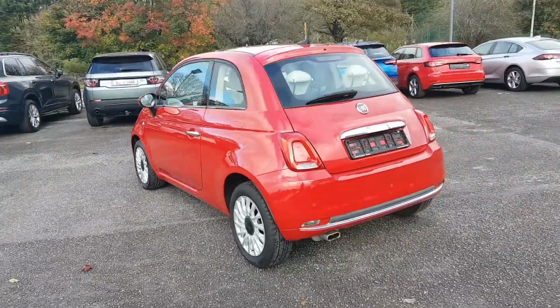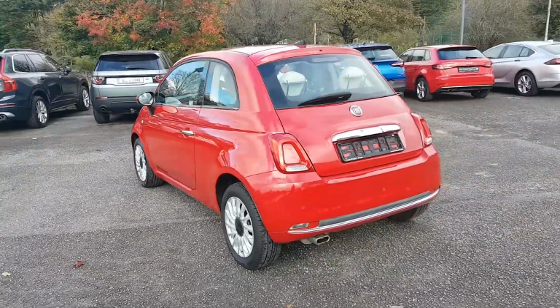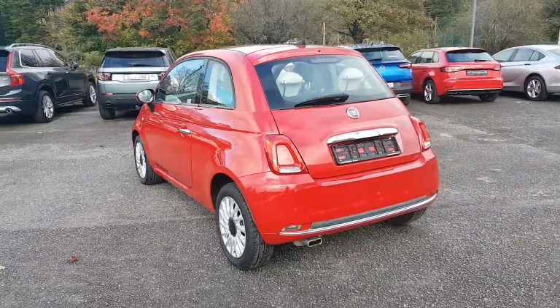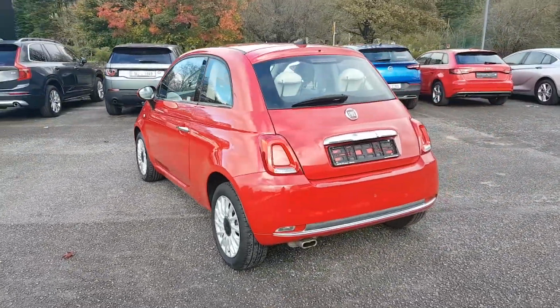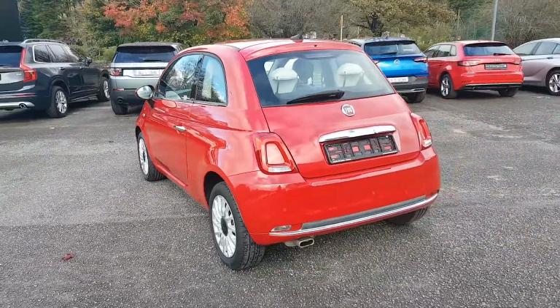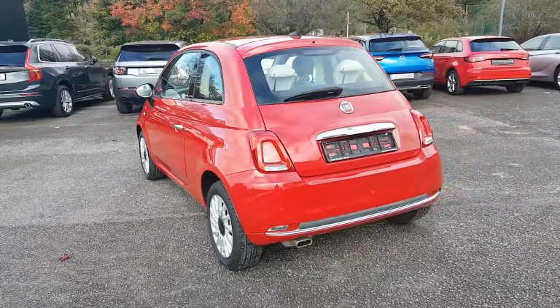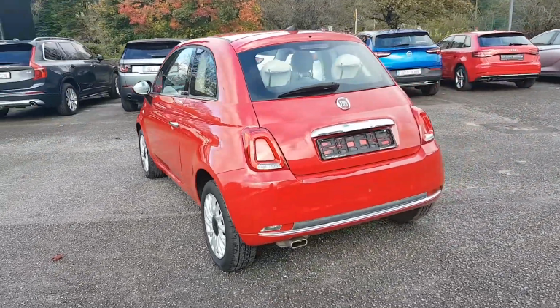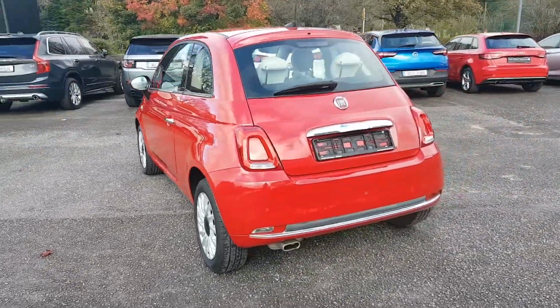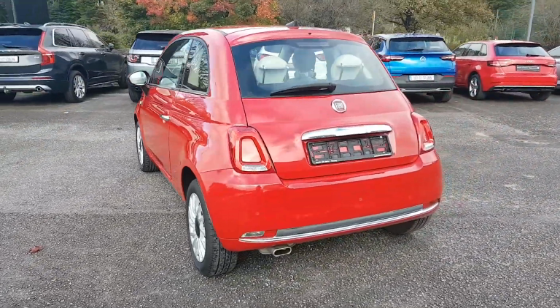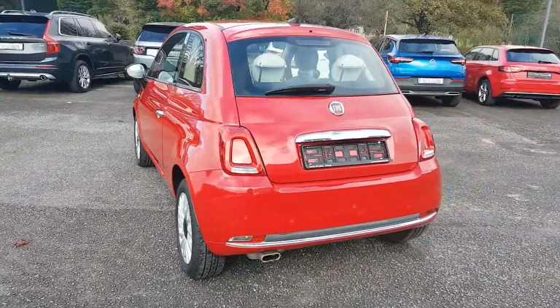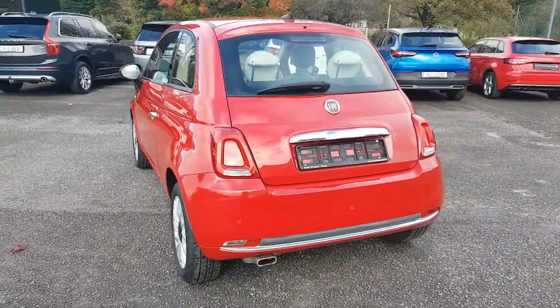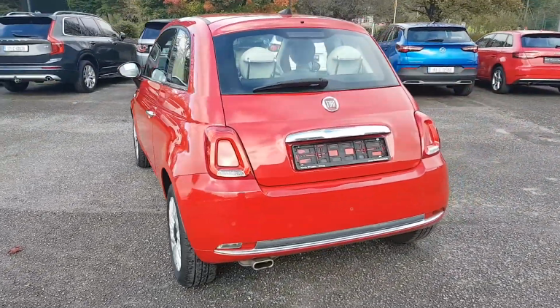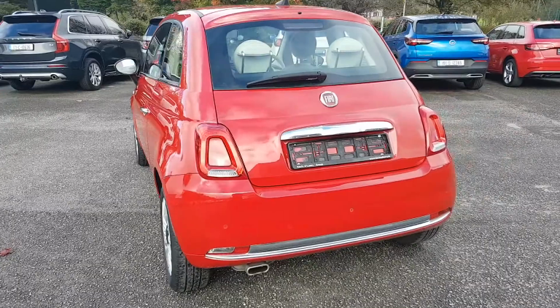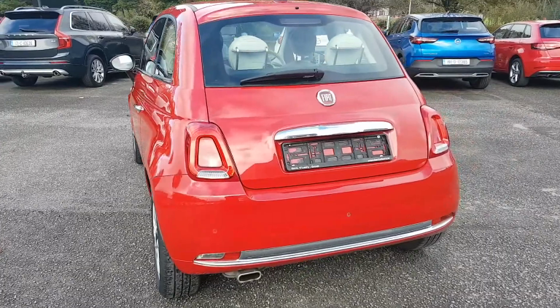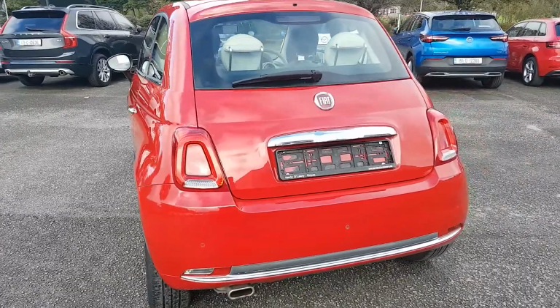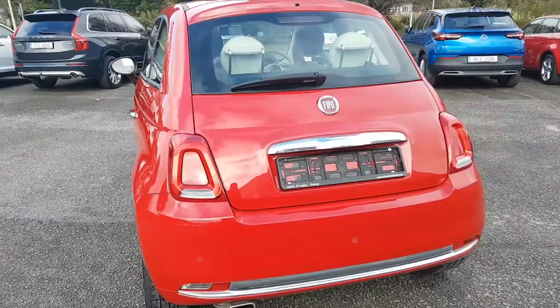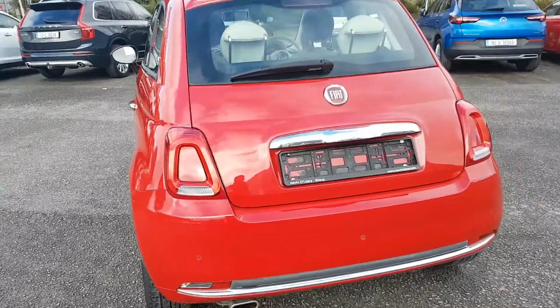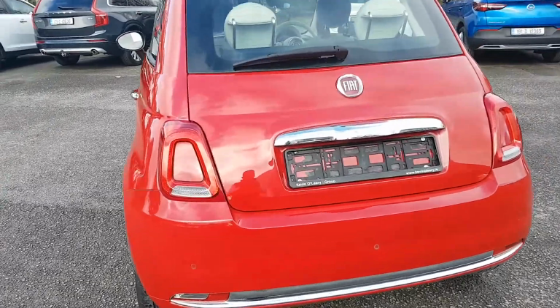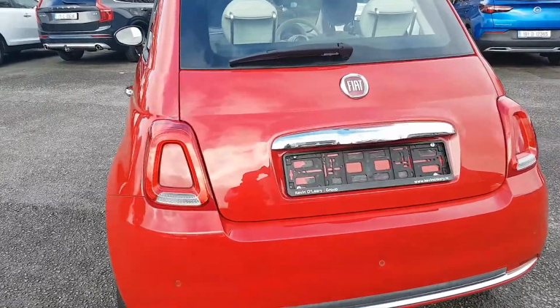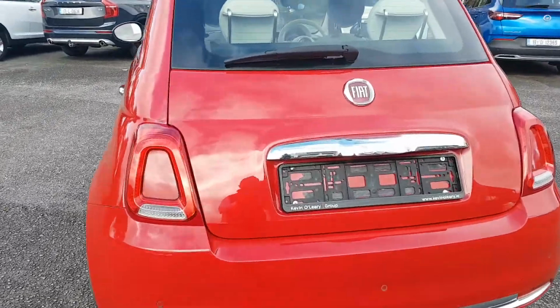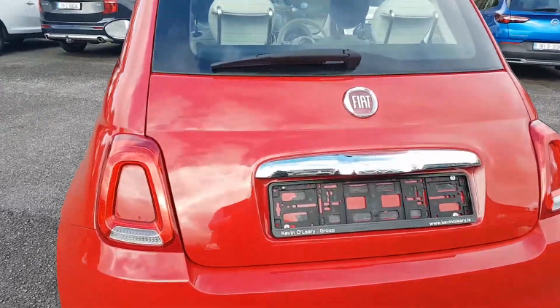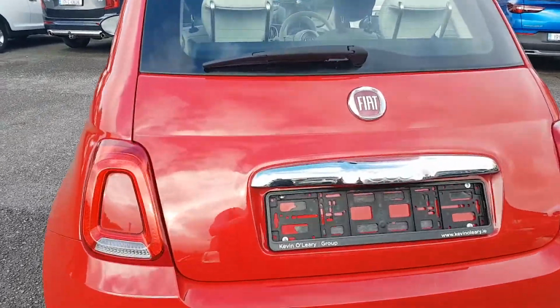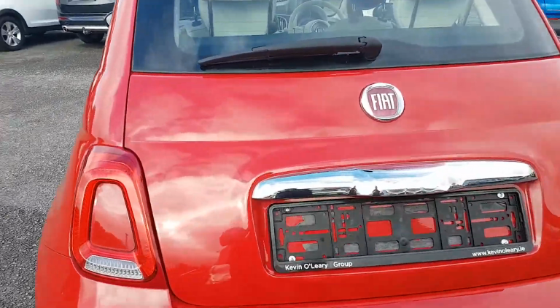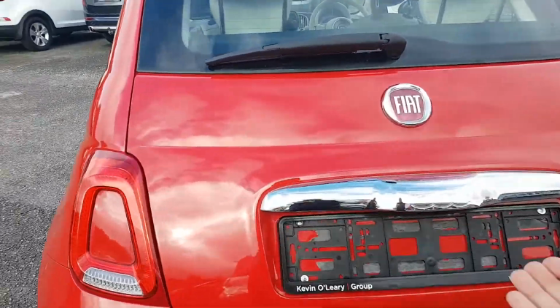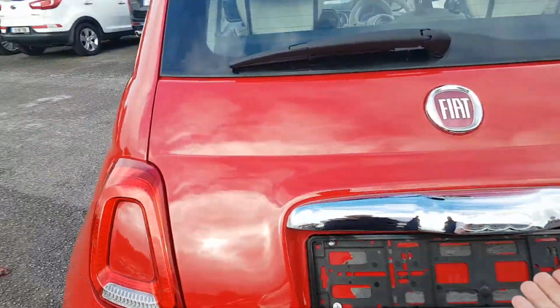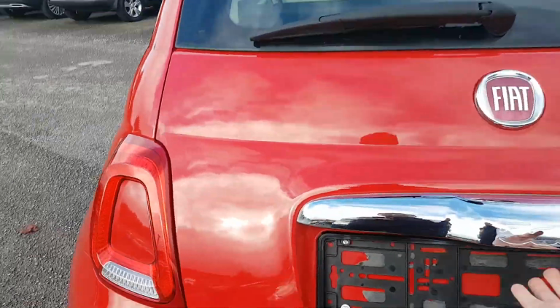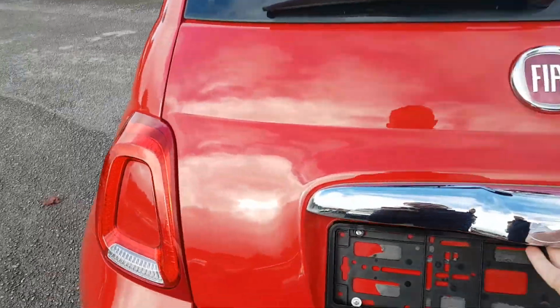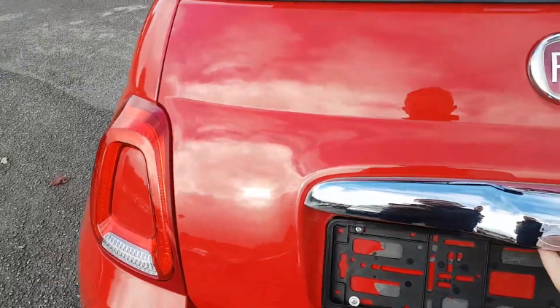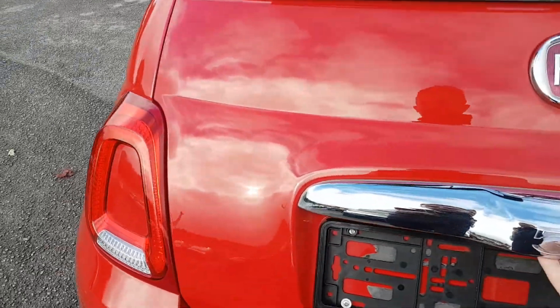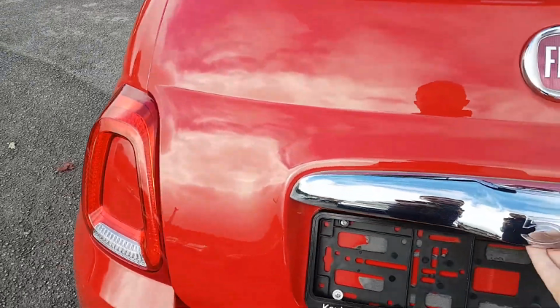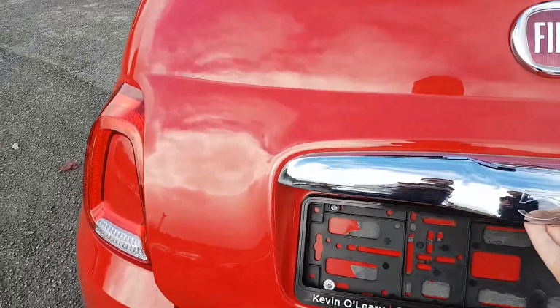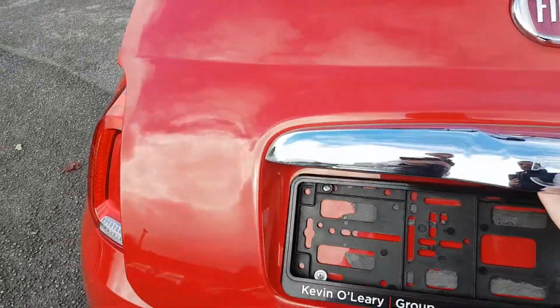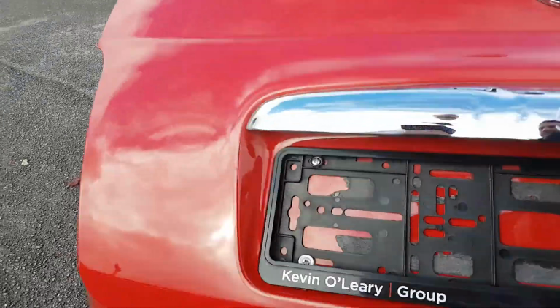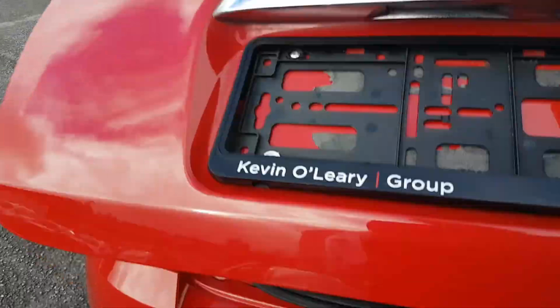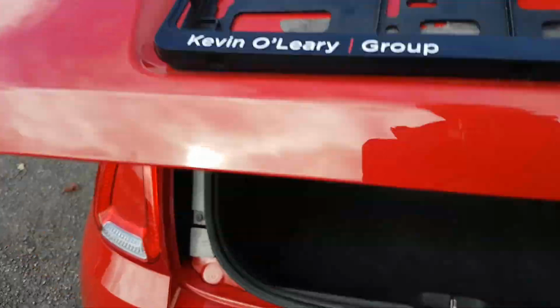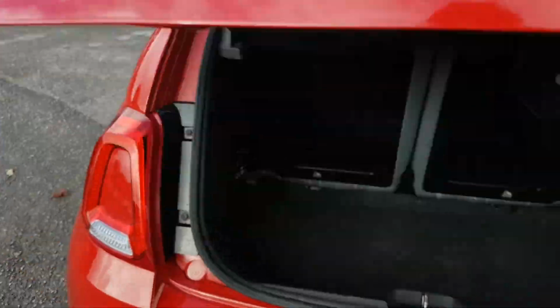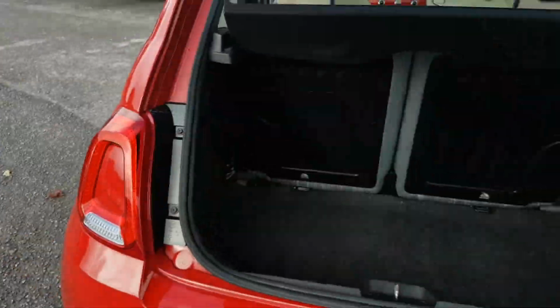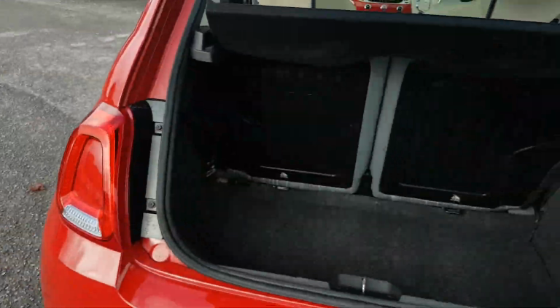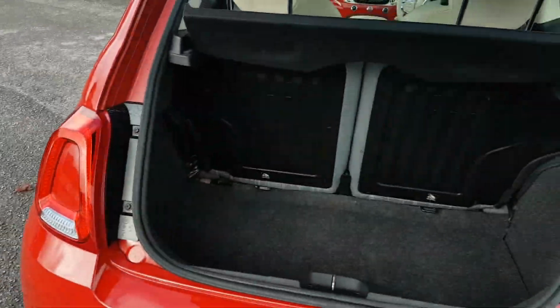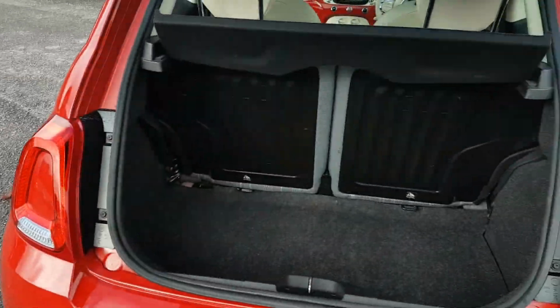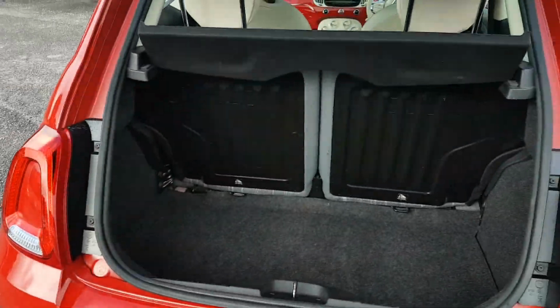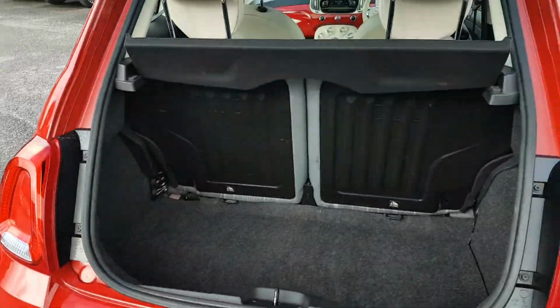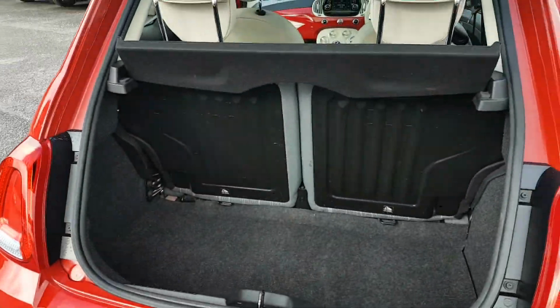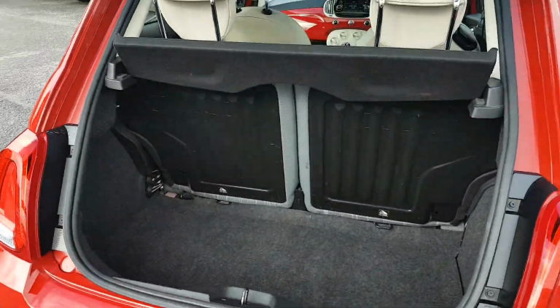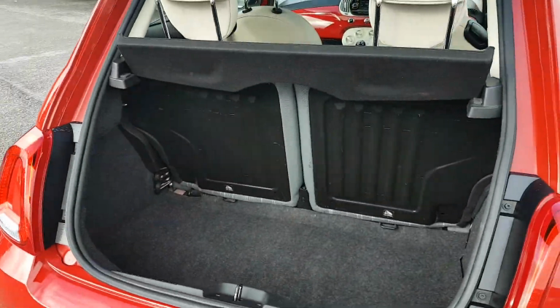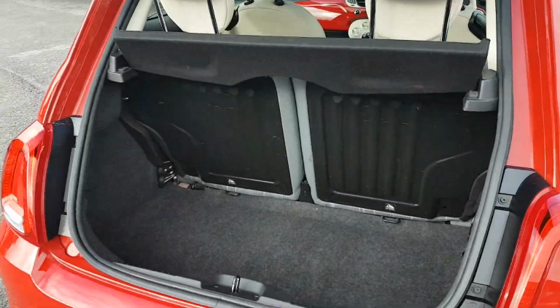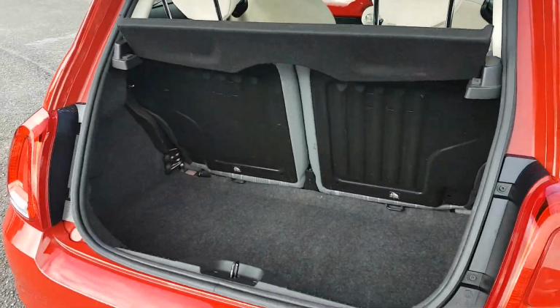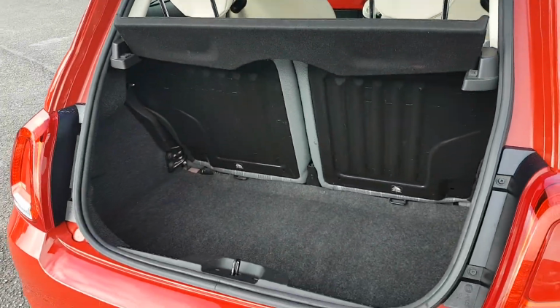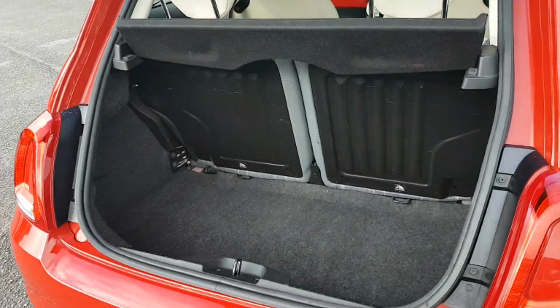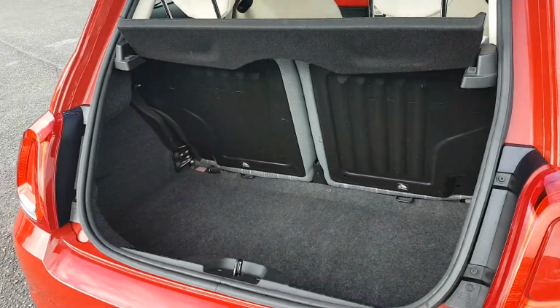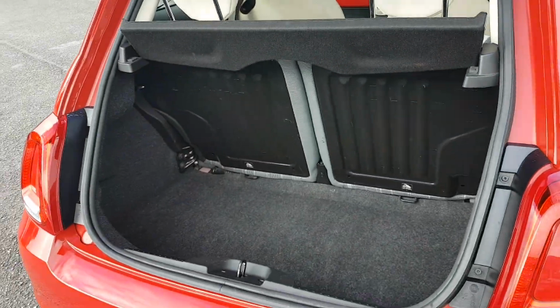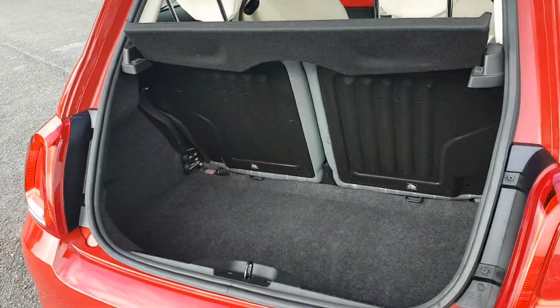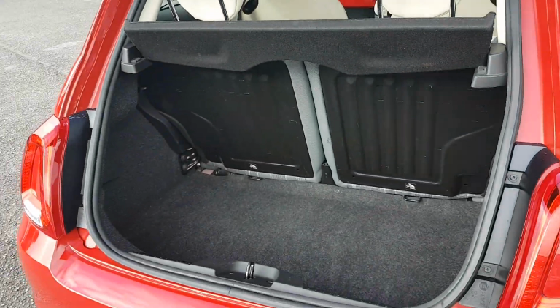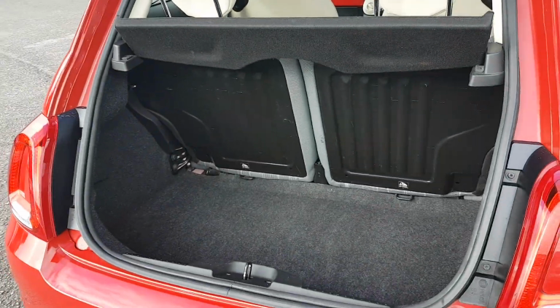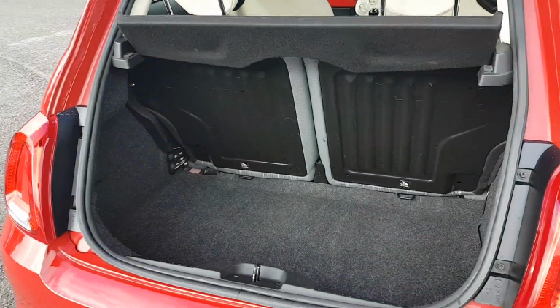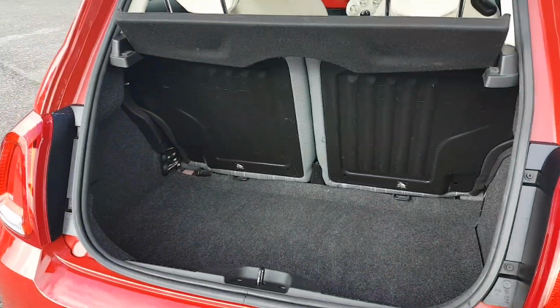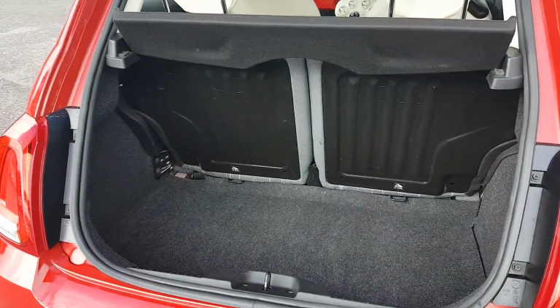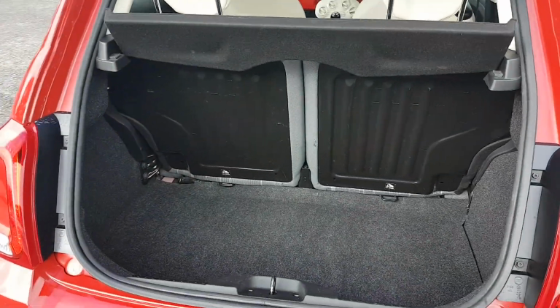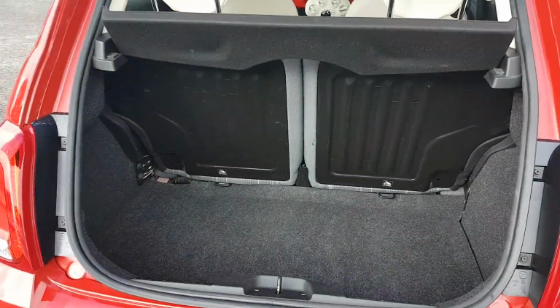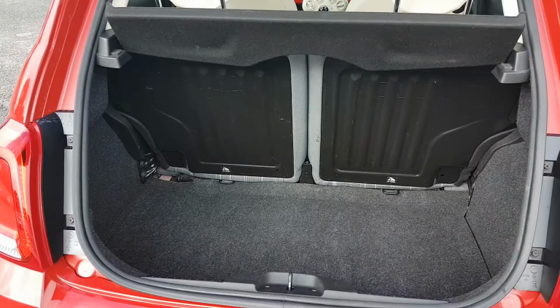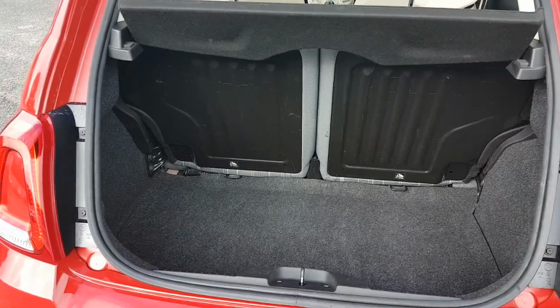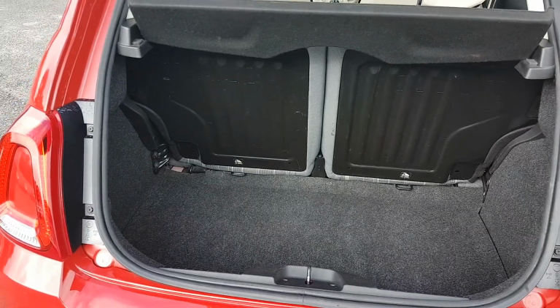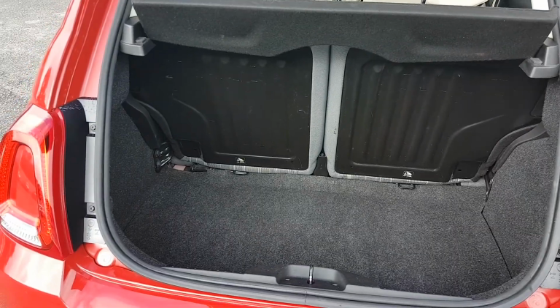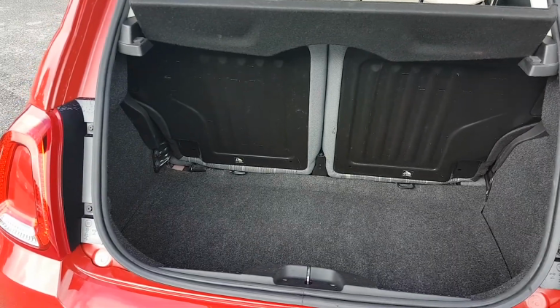Sports exhaust in the back, reversing sensors, and a decent sized boot as well.